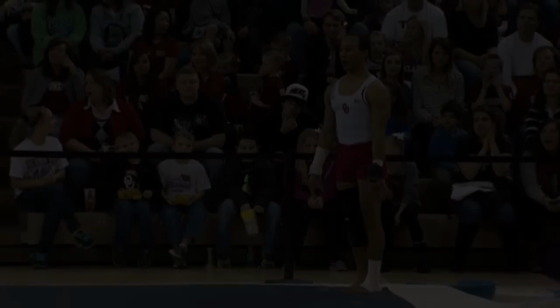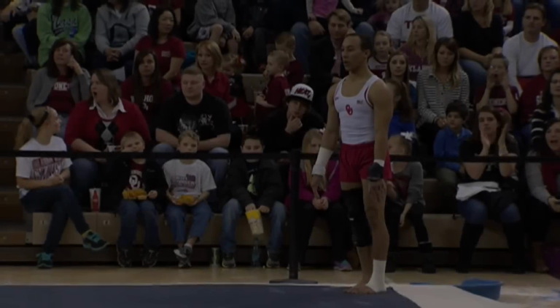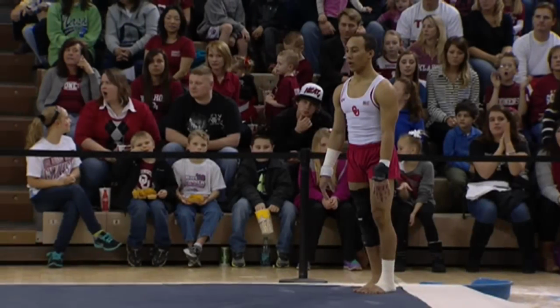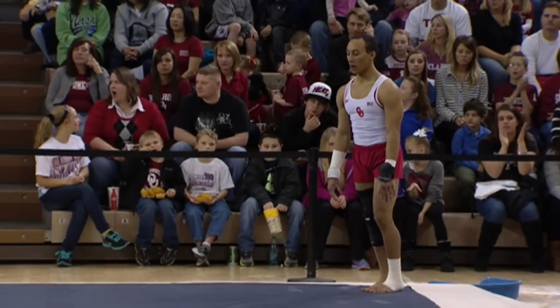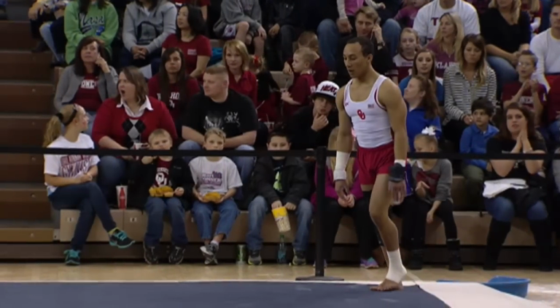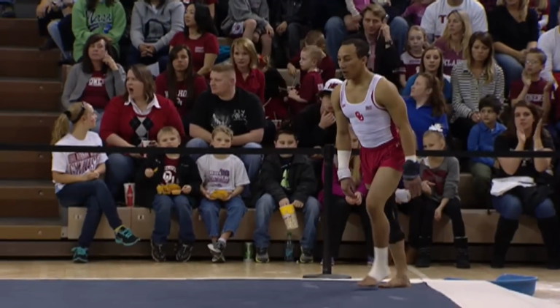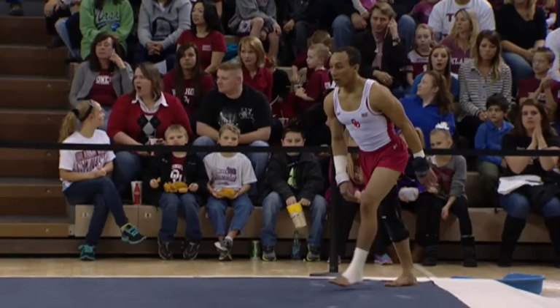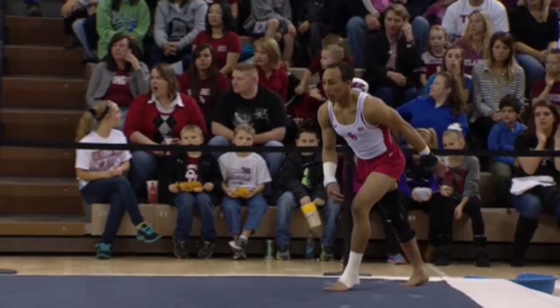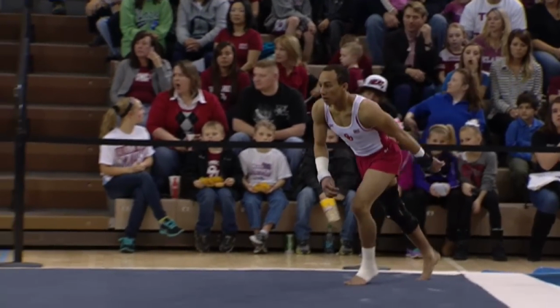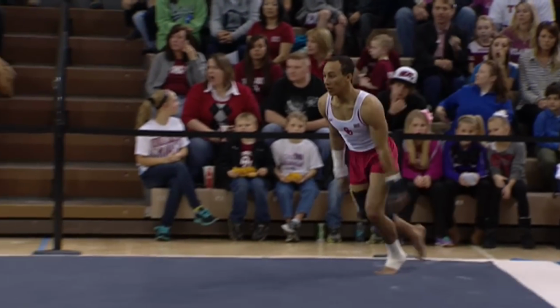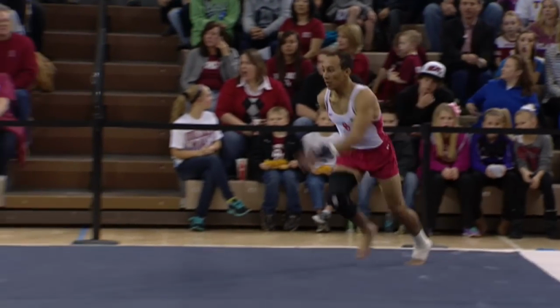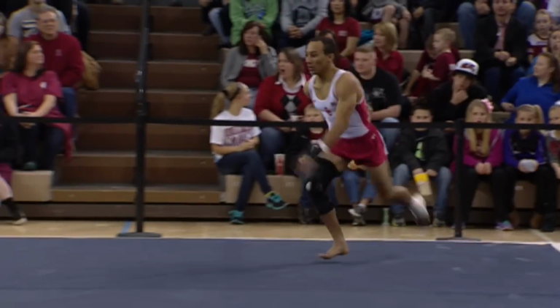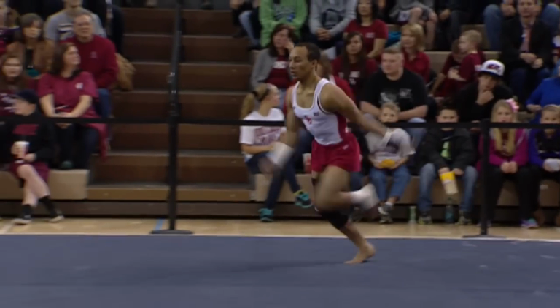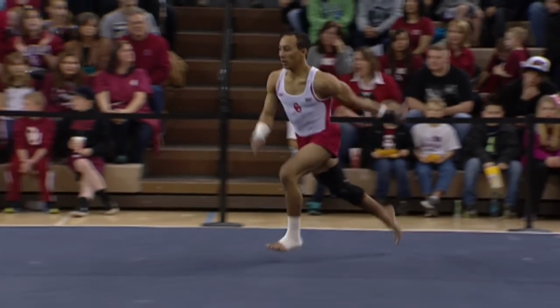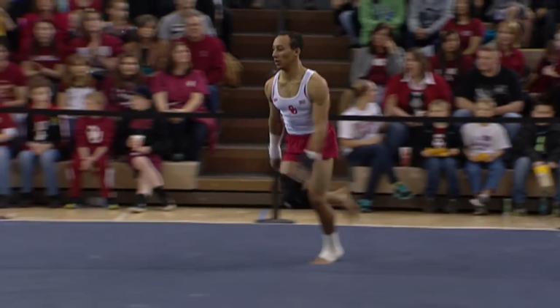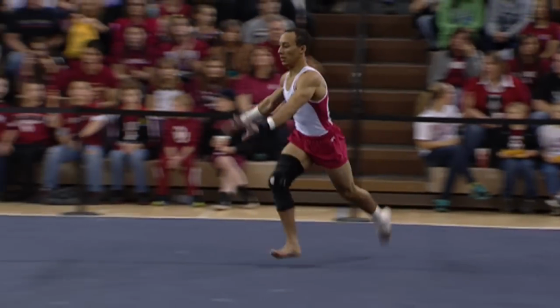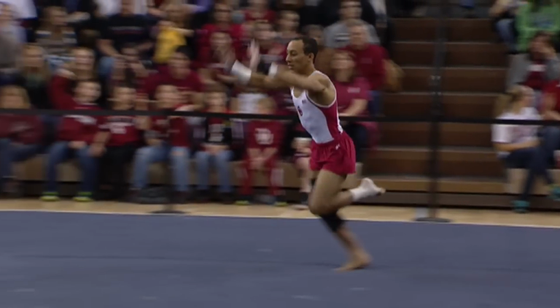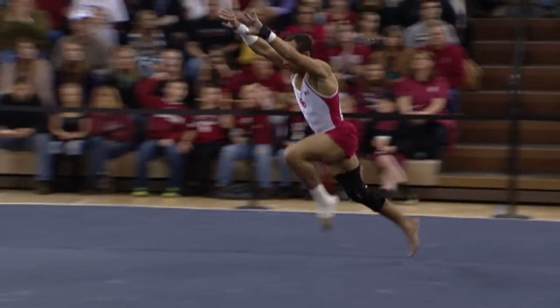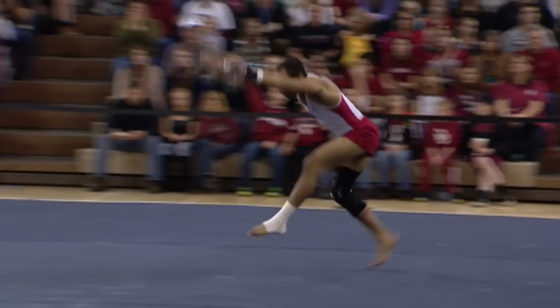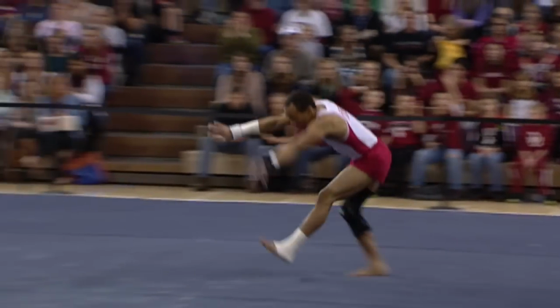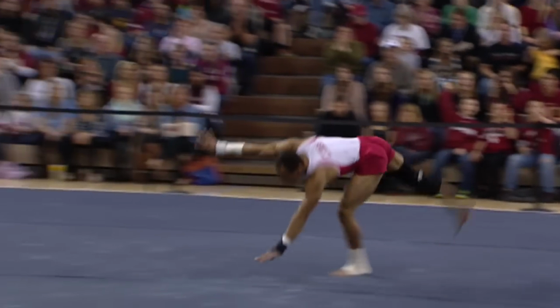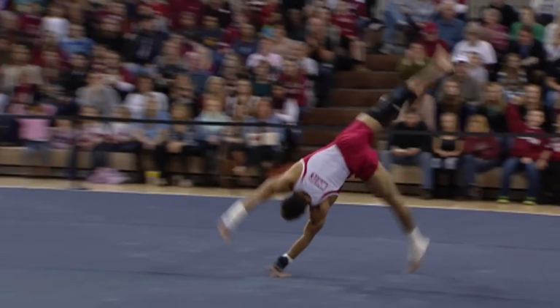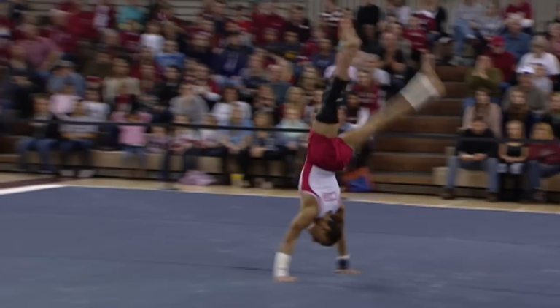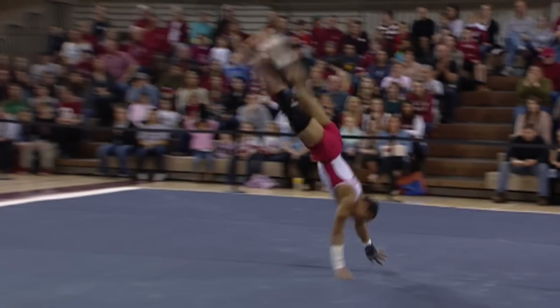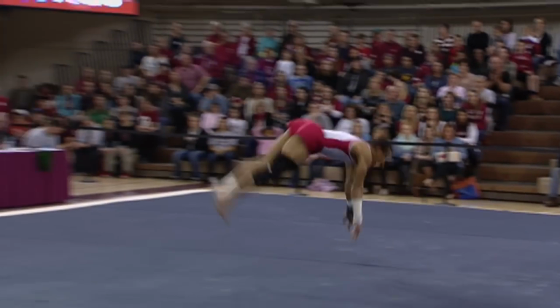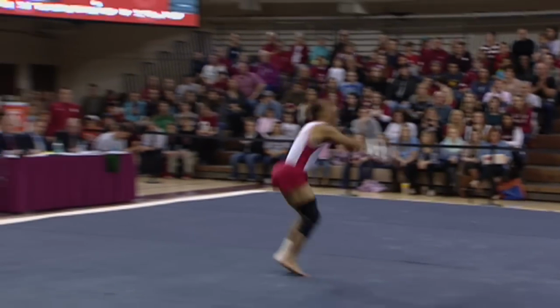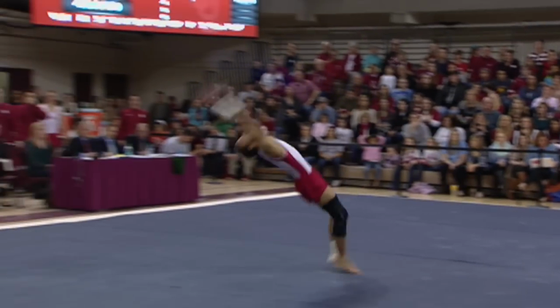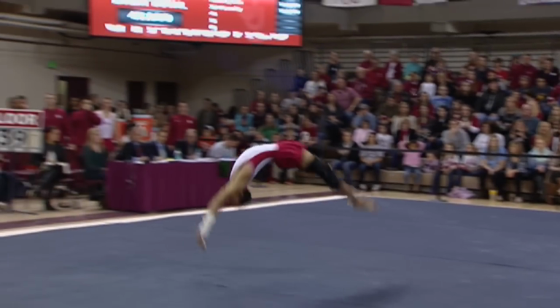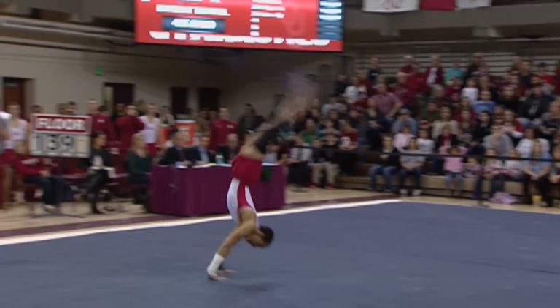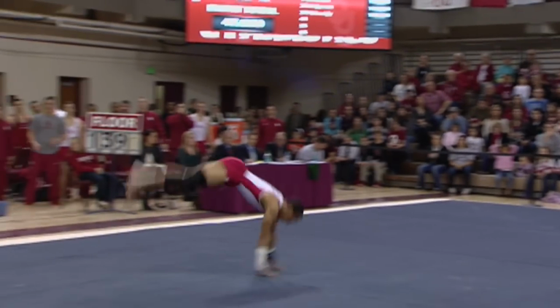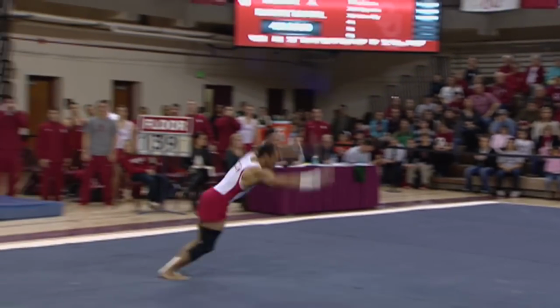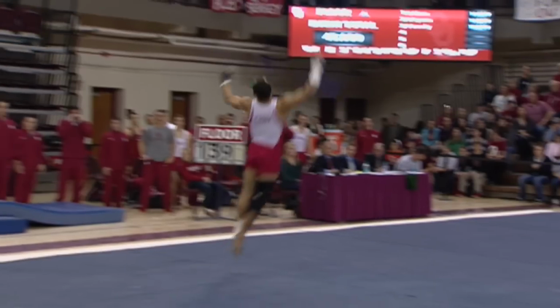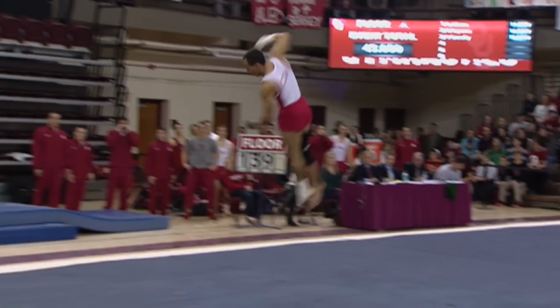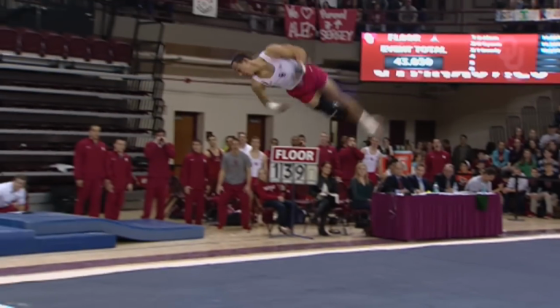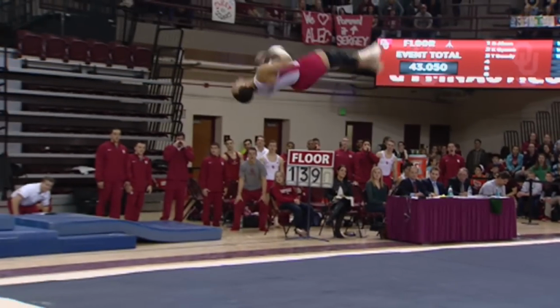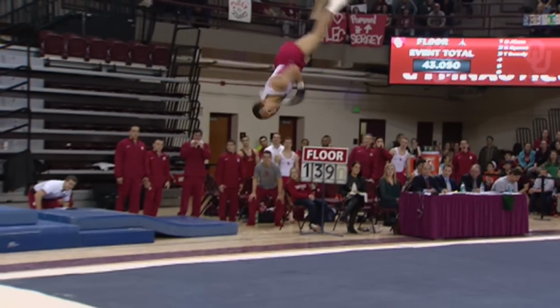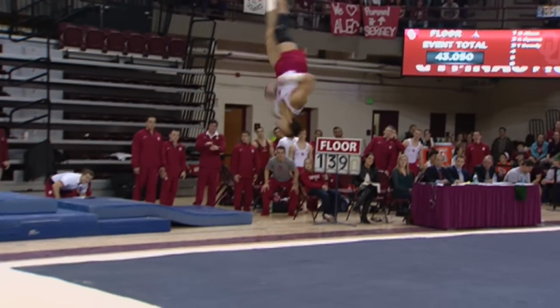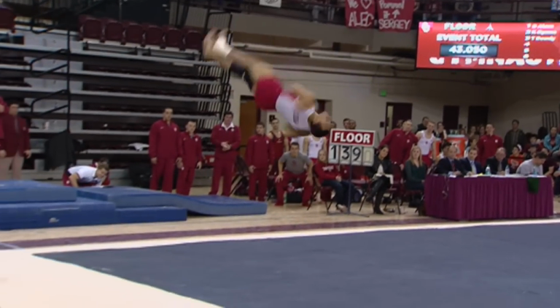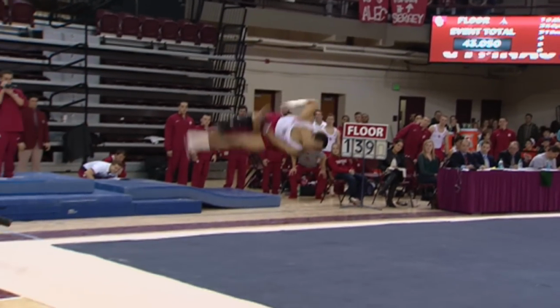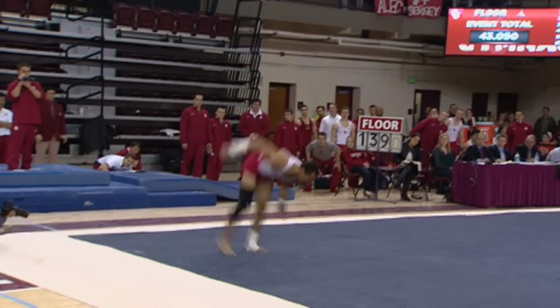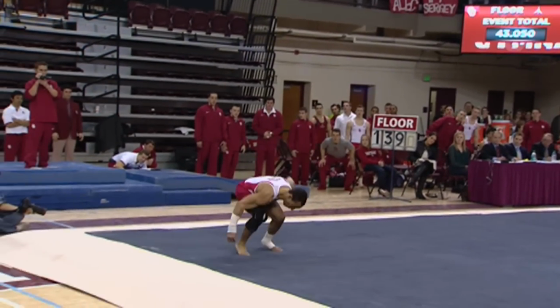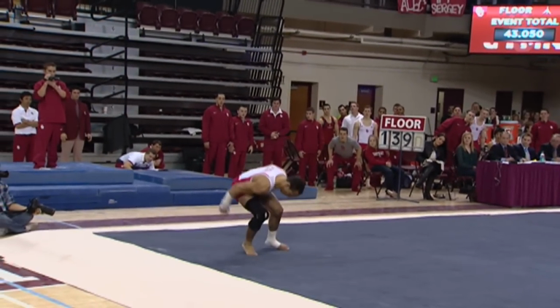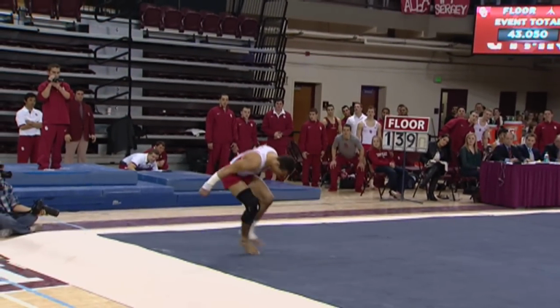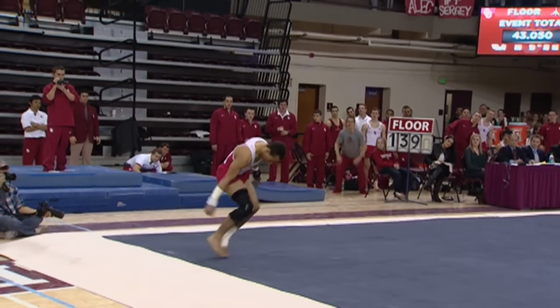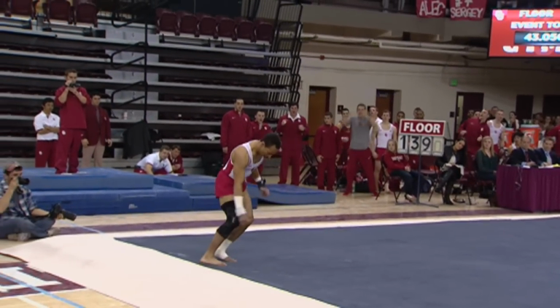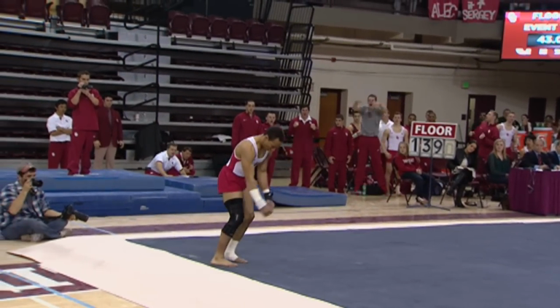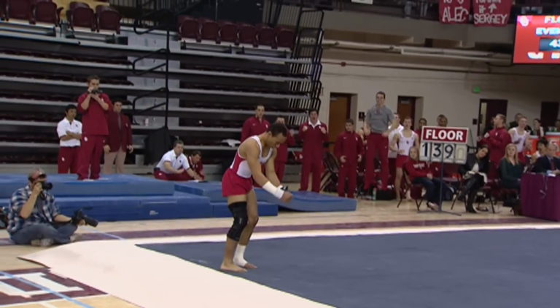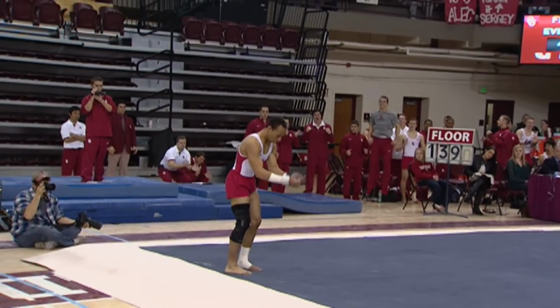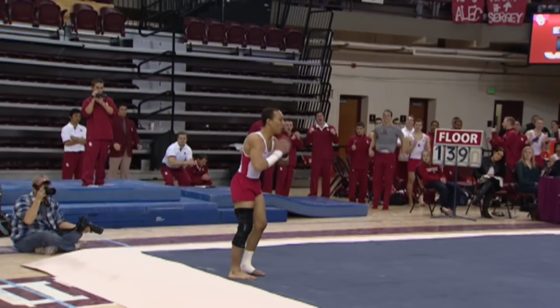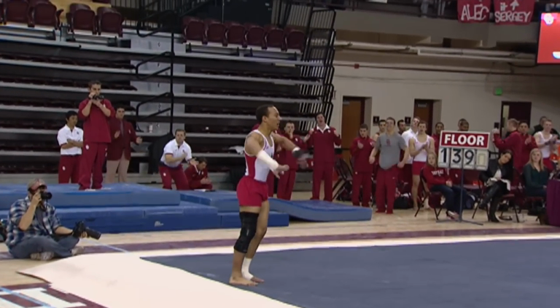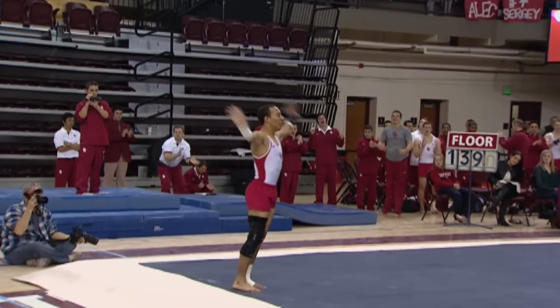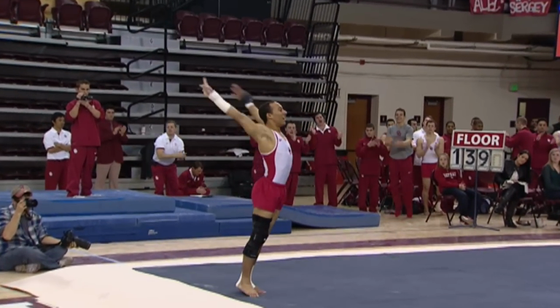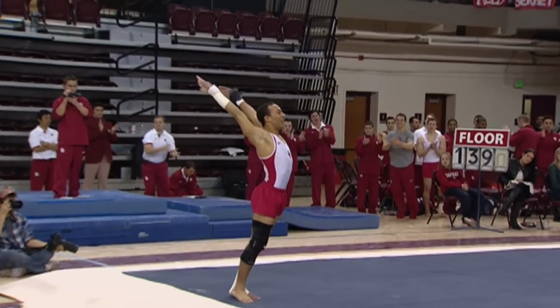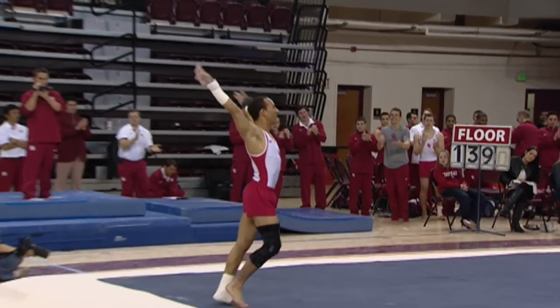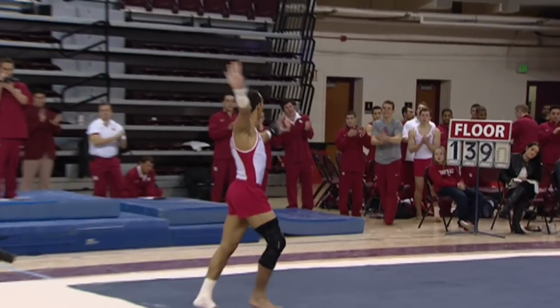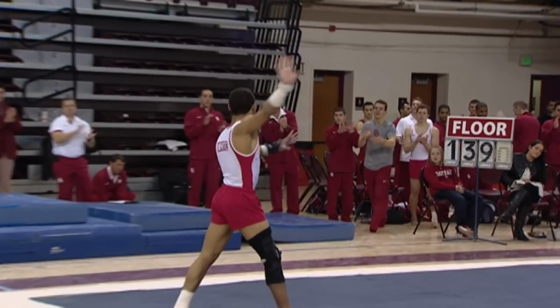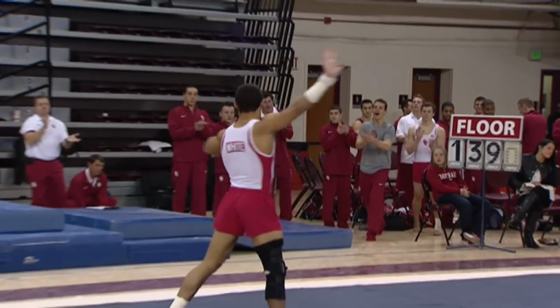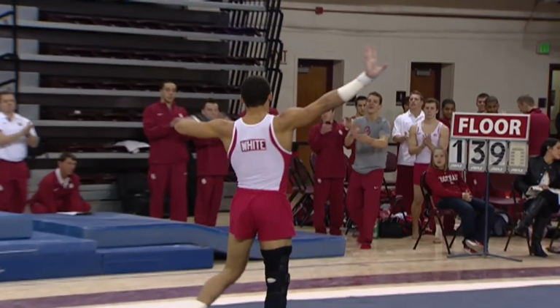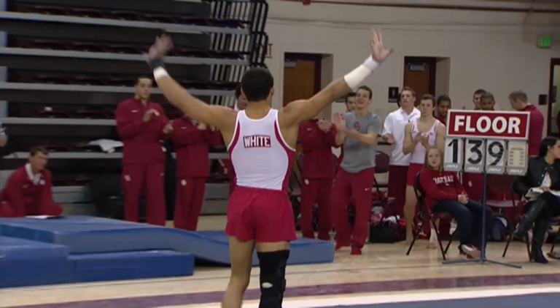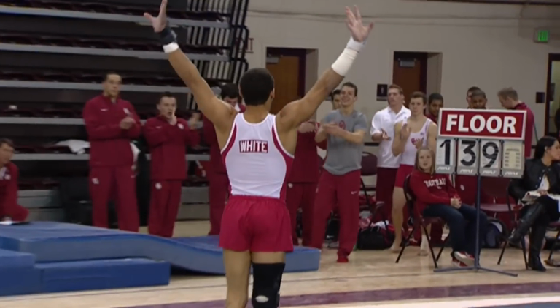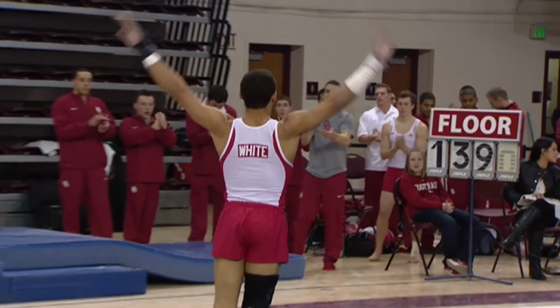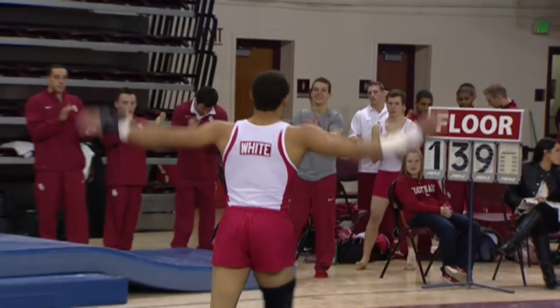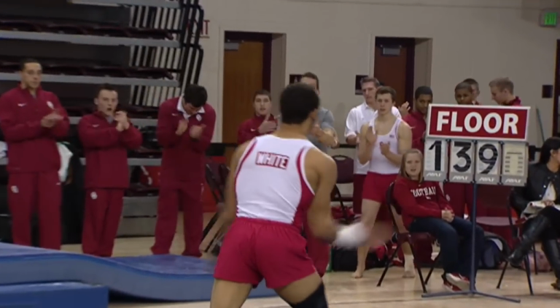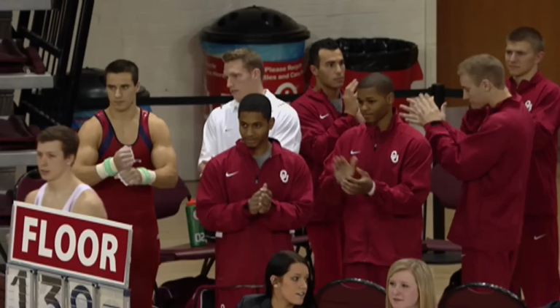Here before his last tumbling run, got a triple twist coming up. And a great routine by Raymond White.